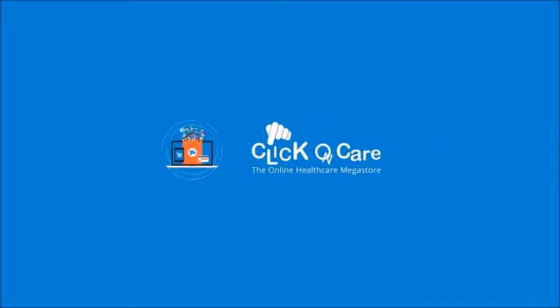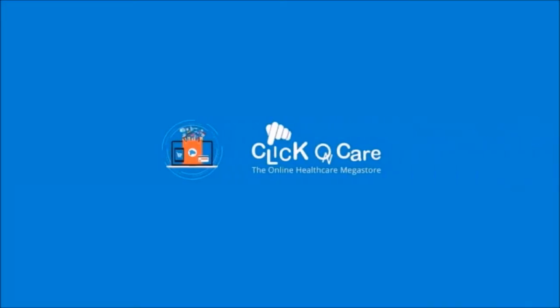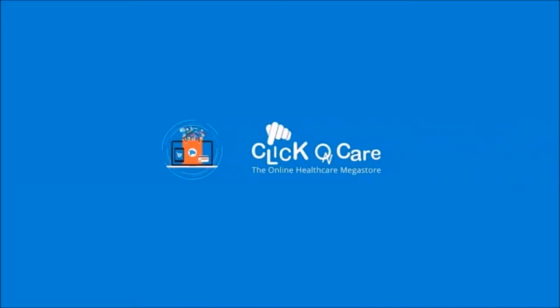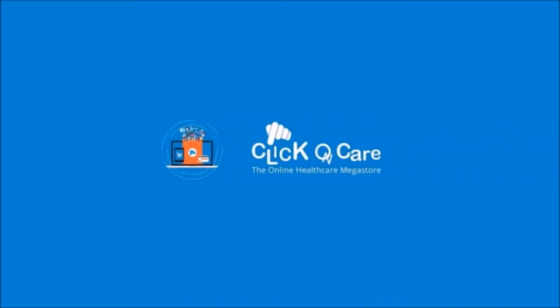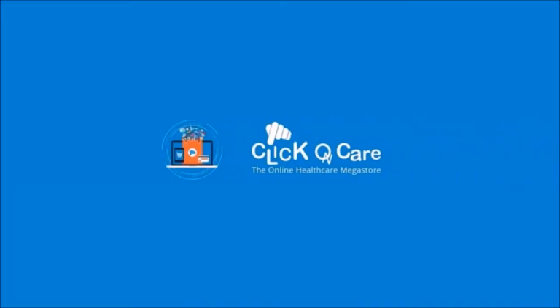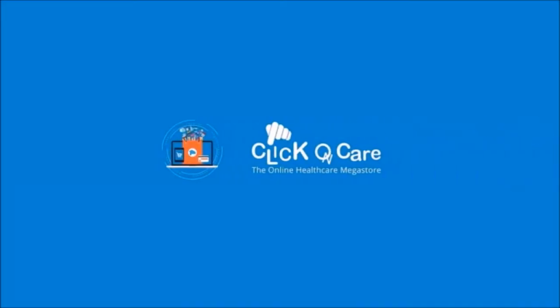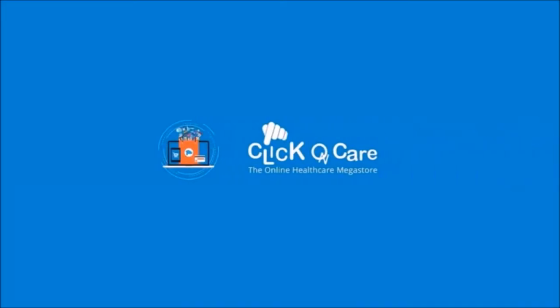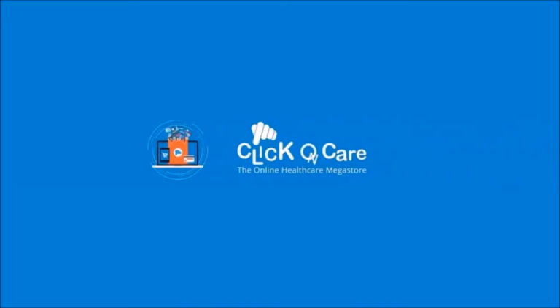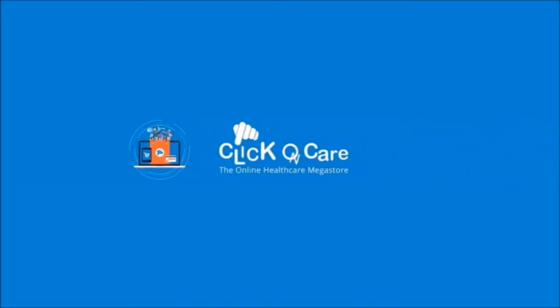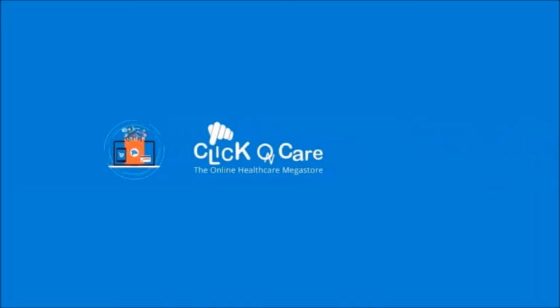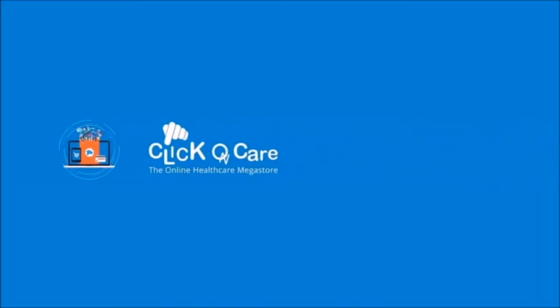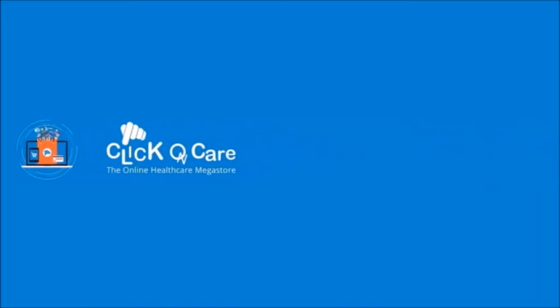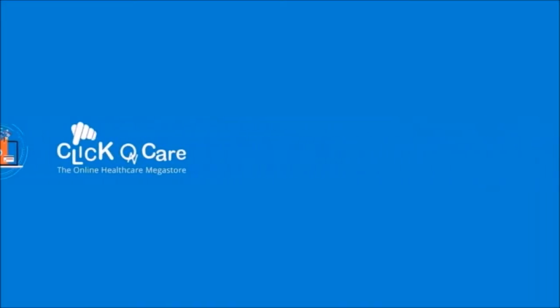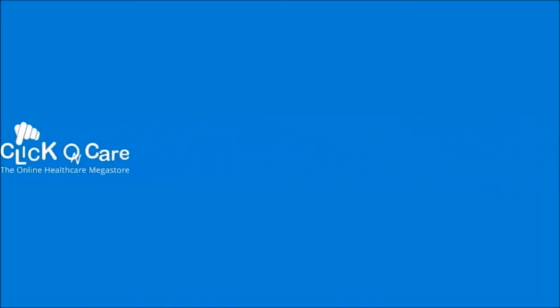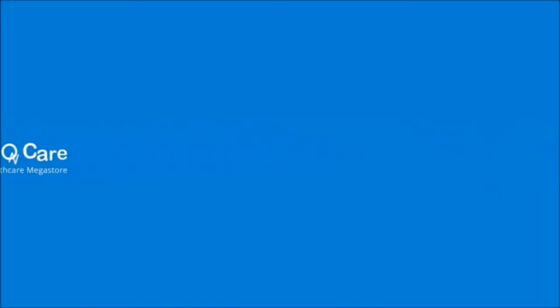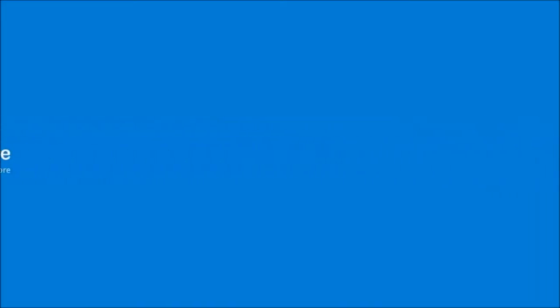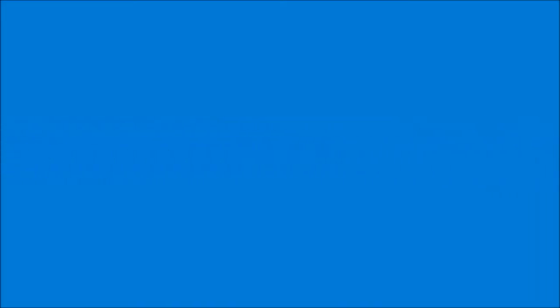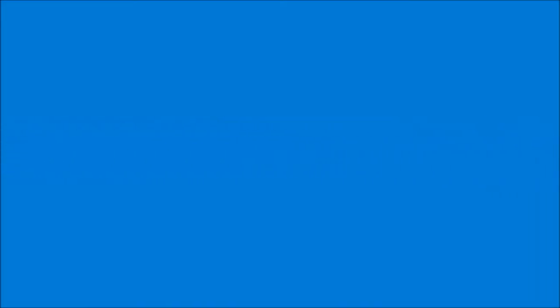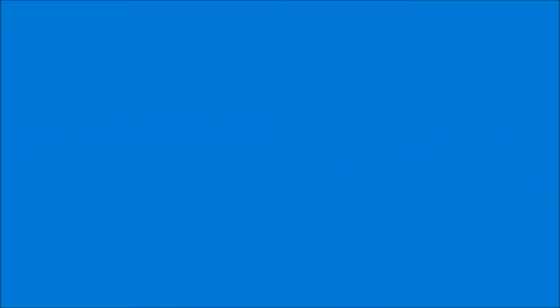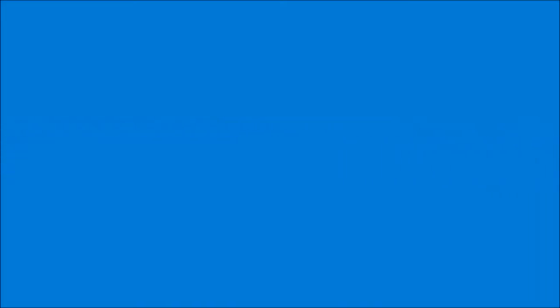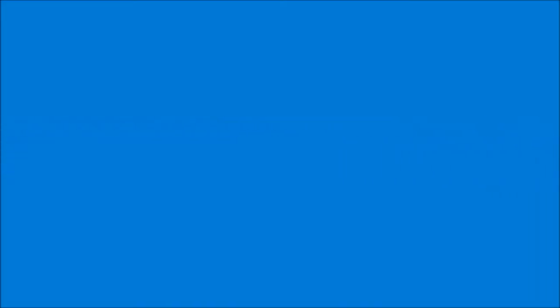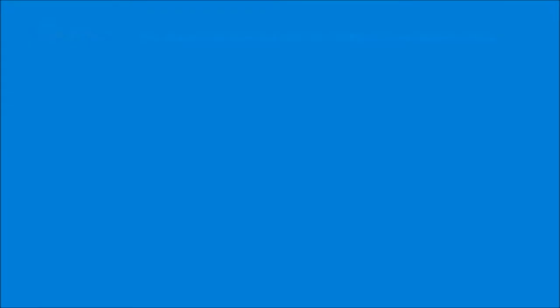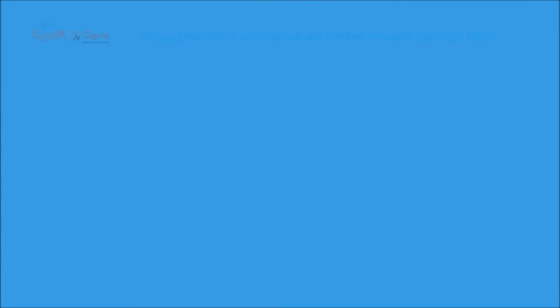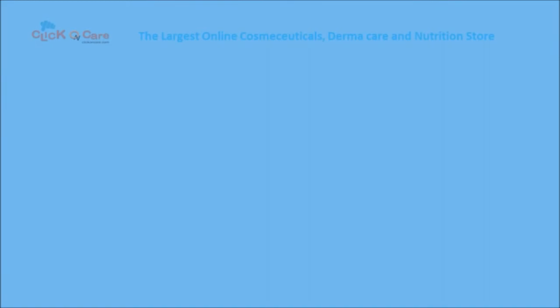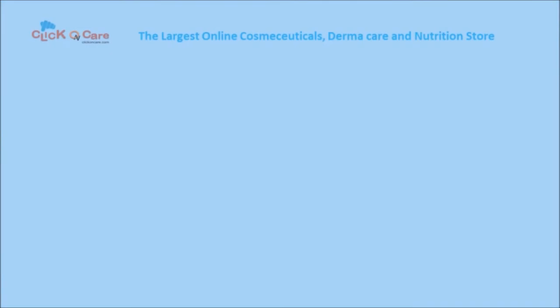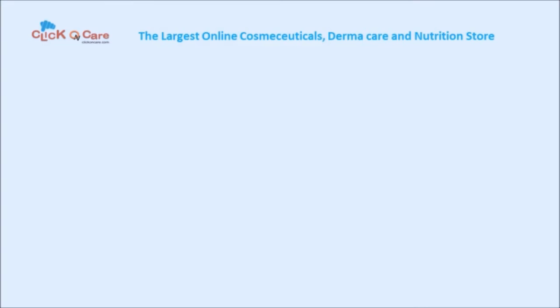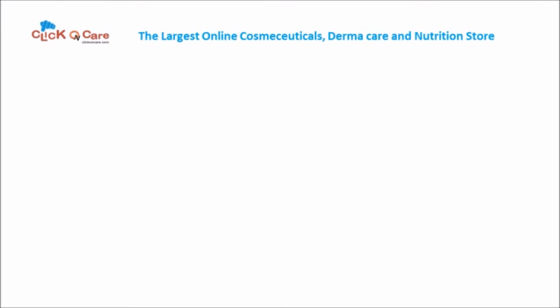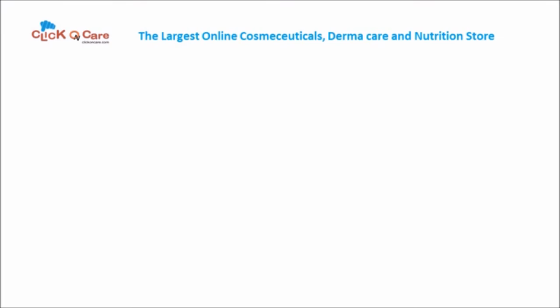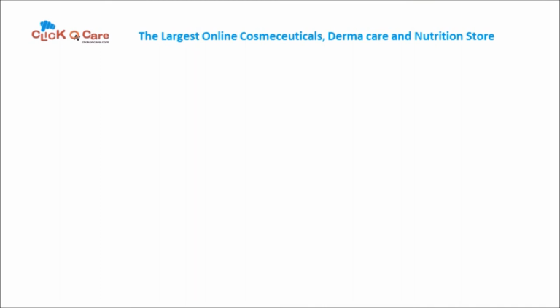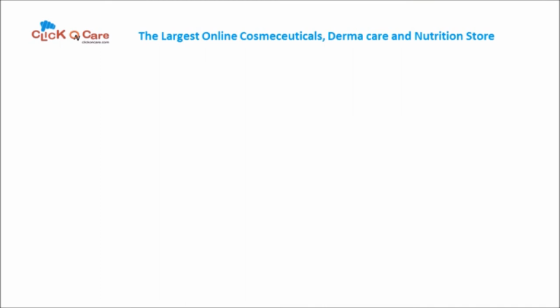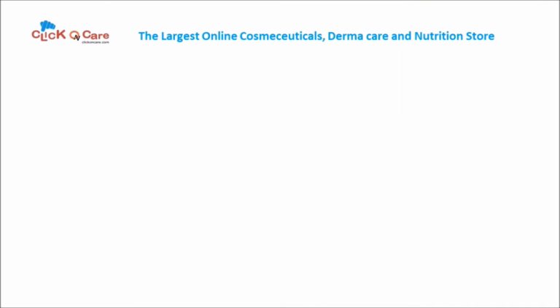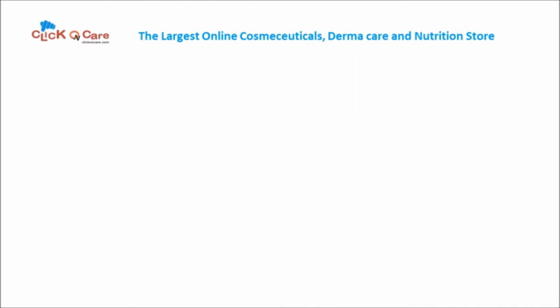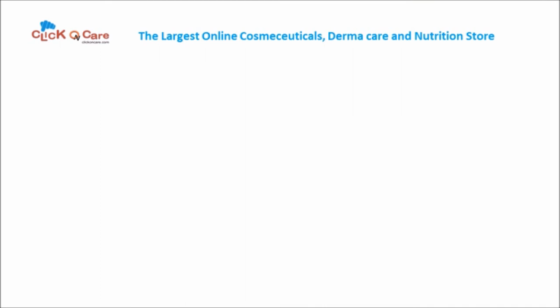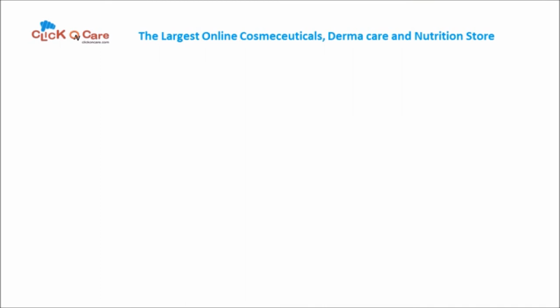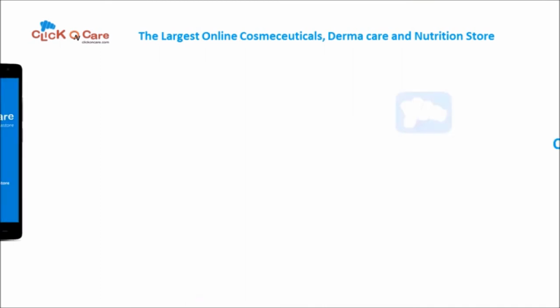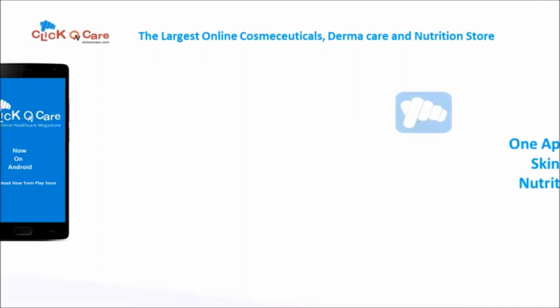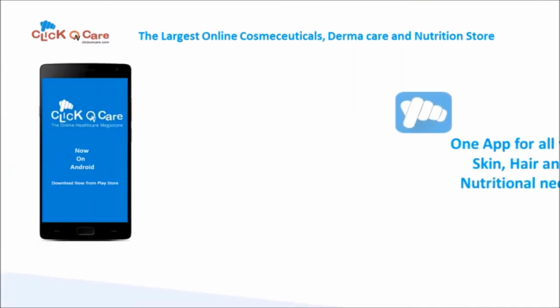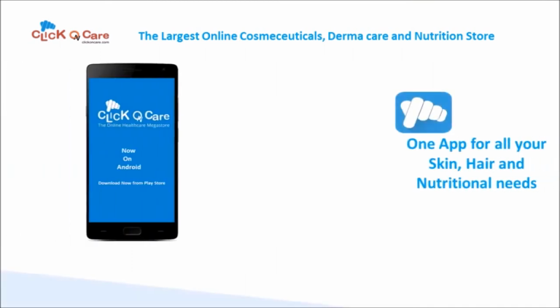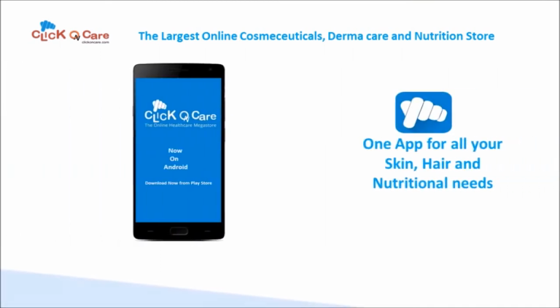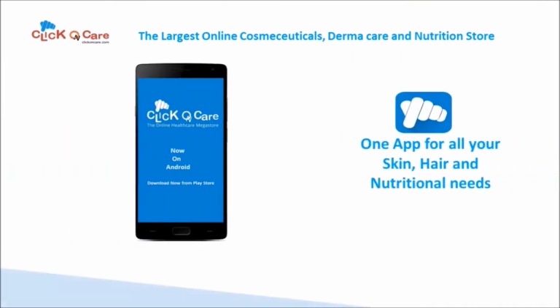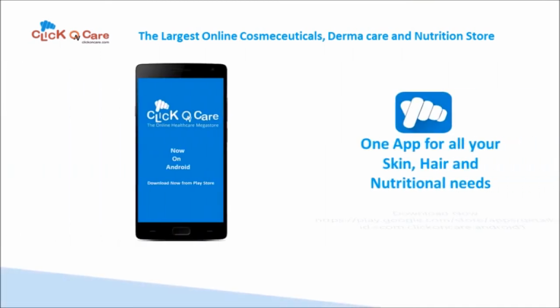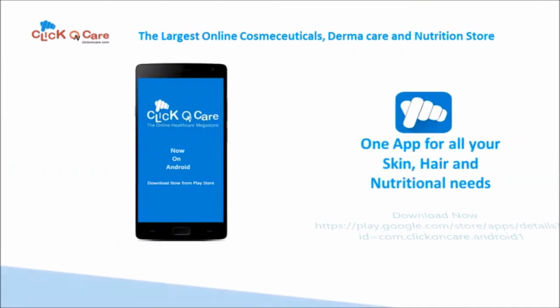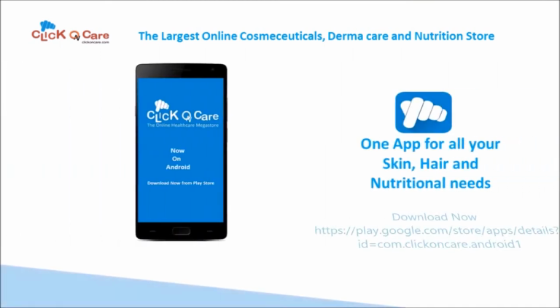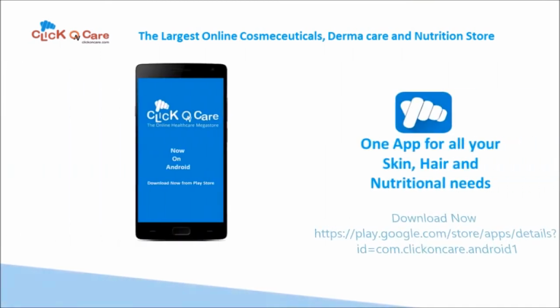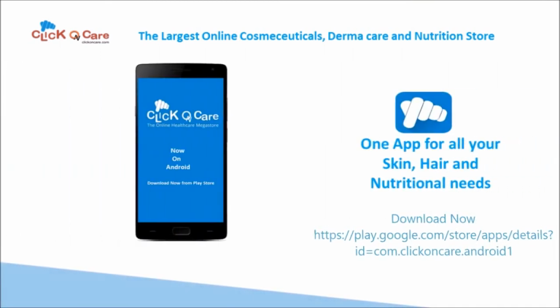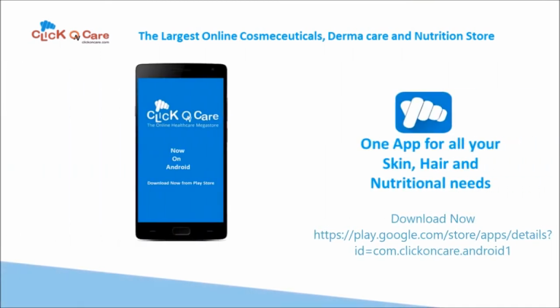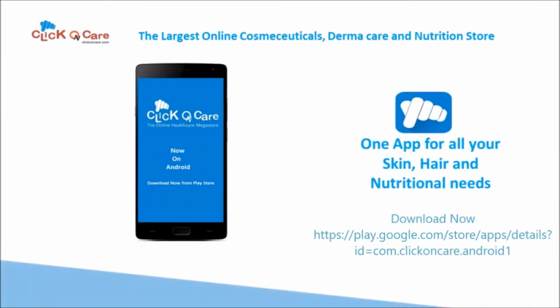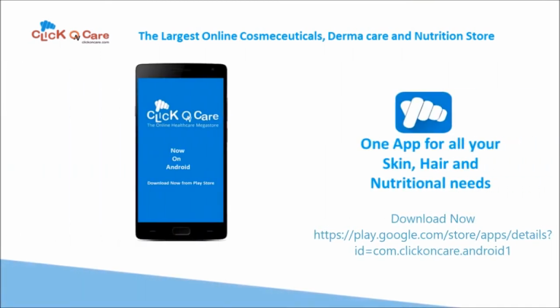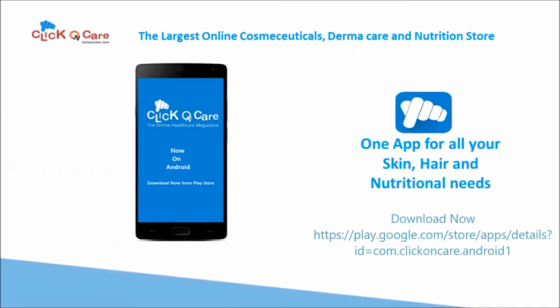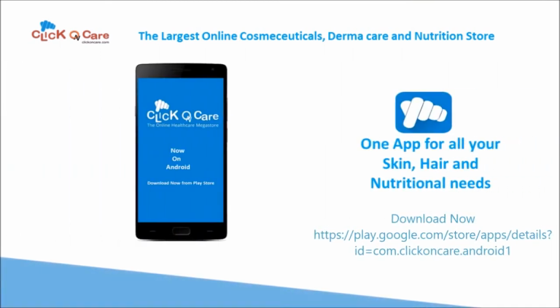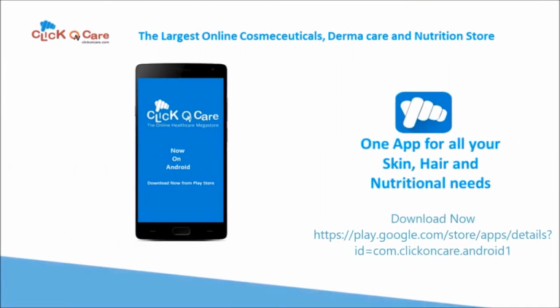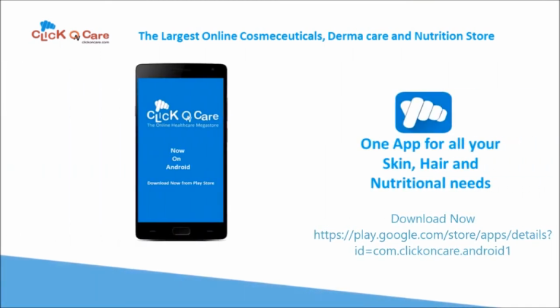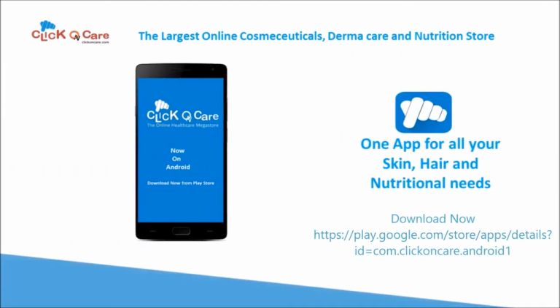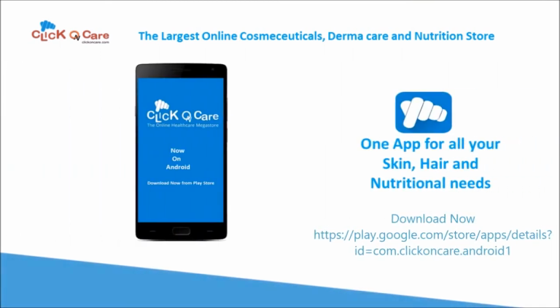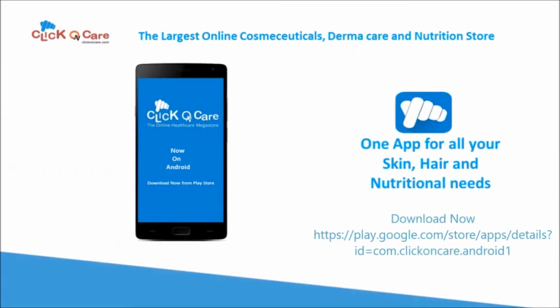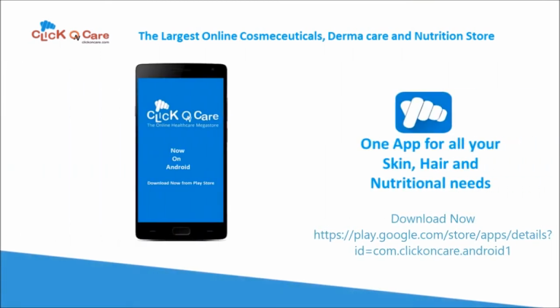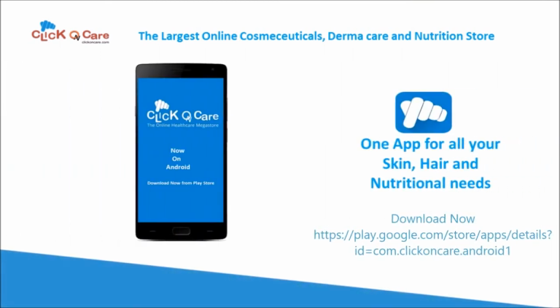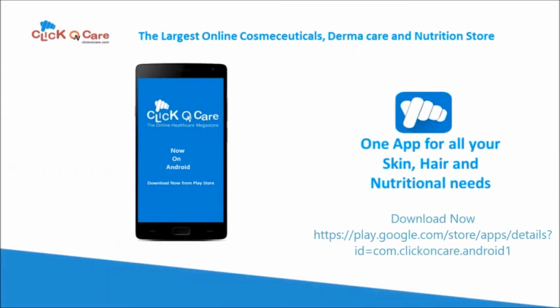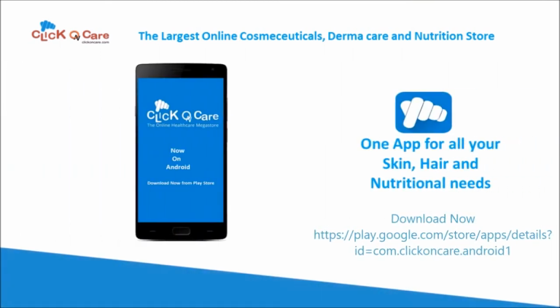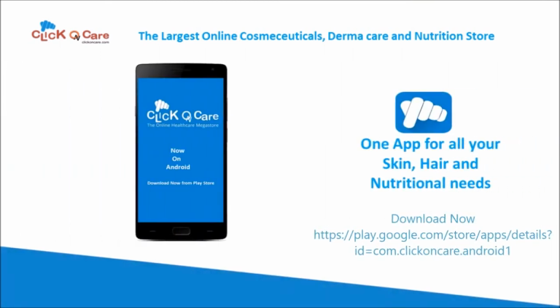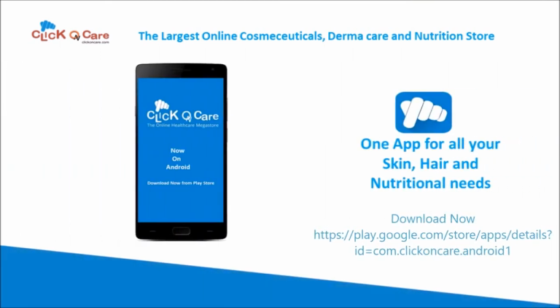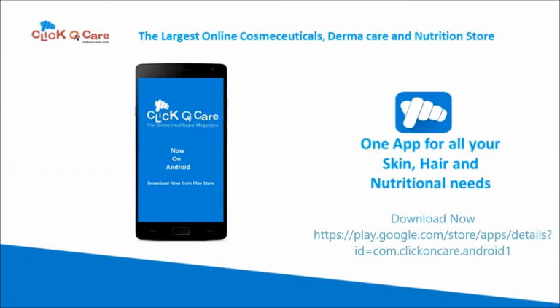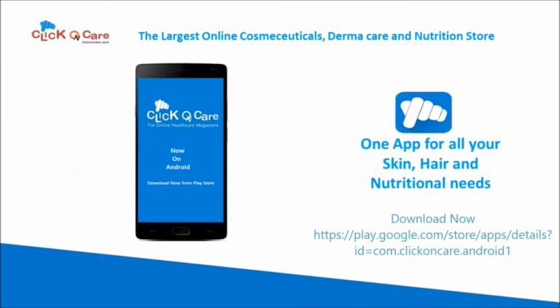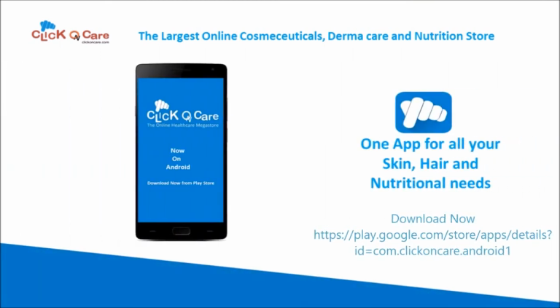ClickOnCare.com — the largest online cosmeceutical, dermacare, and nutrition store. Now on Android.